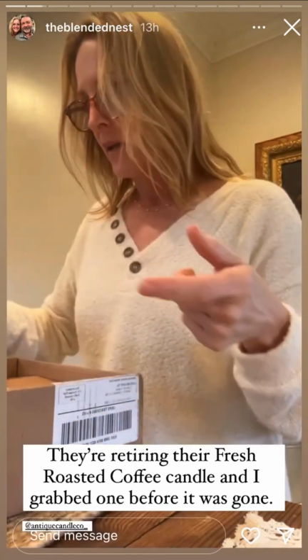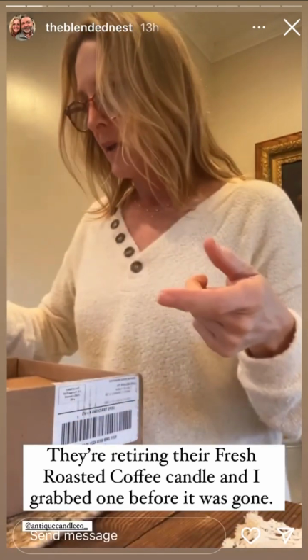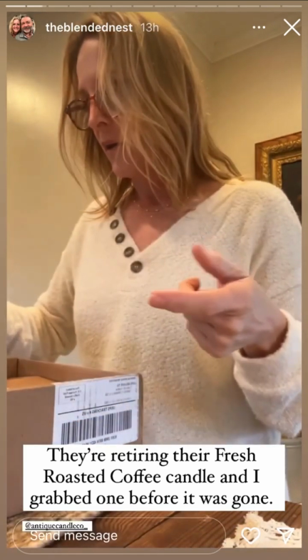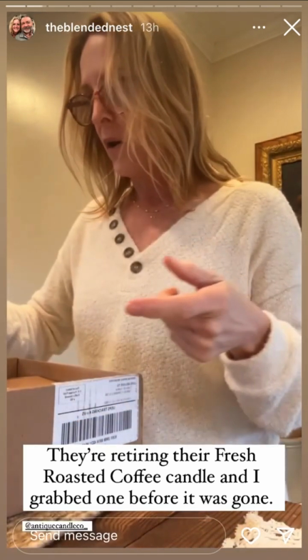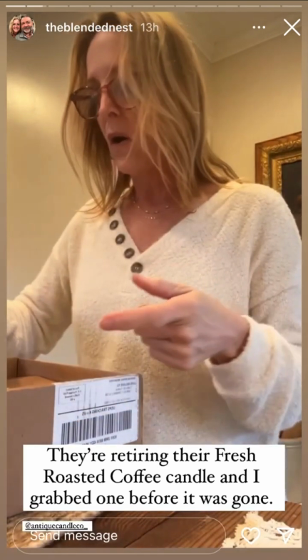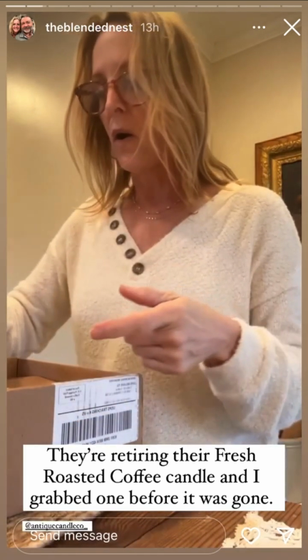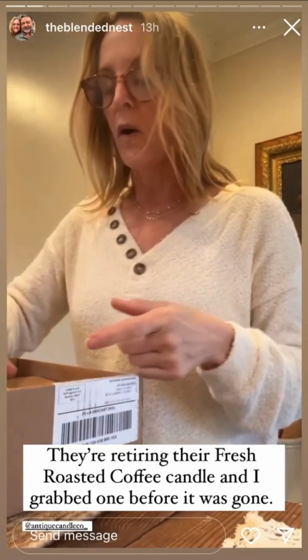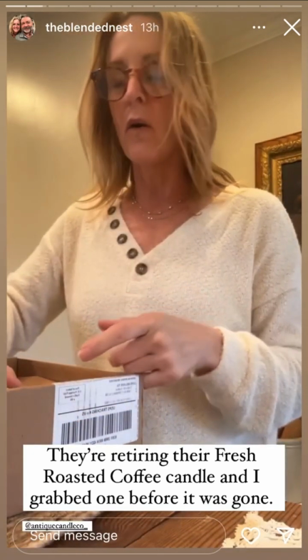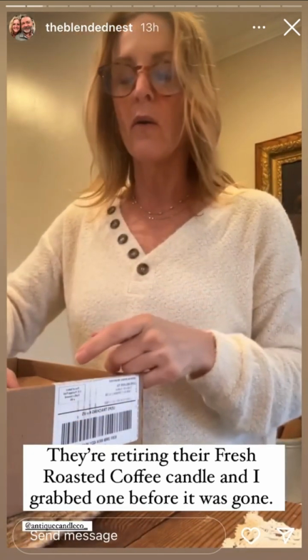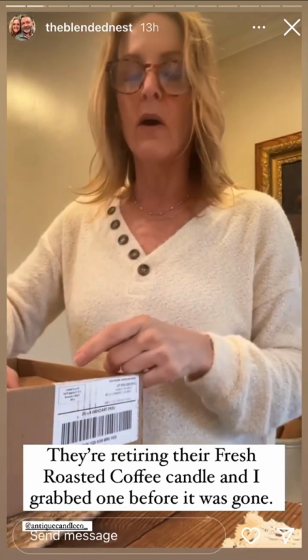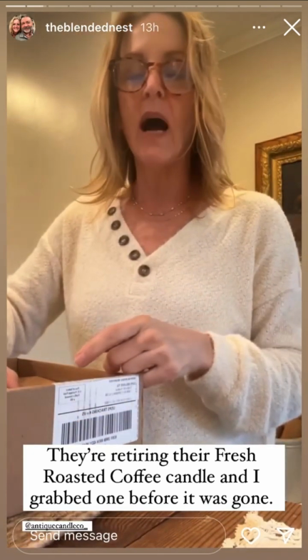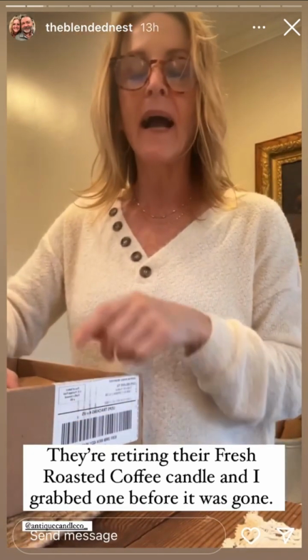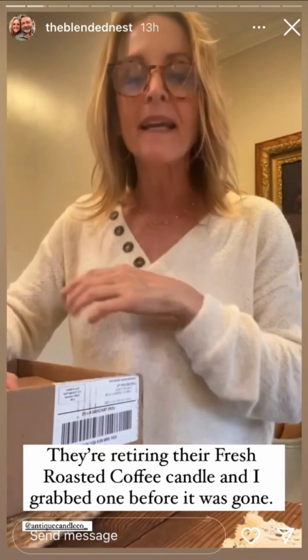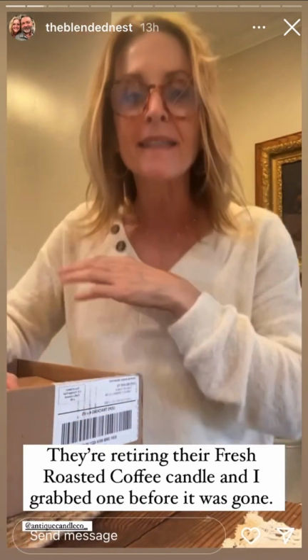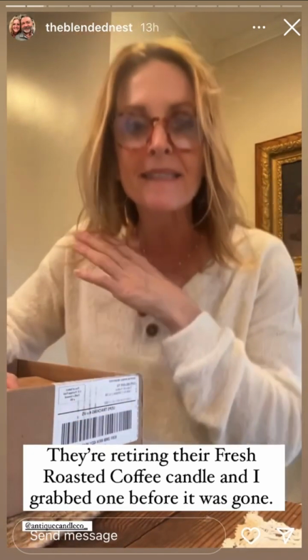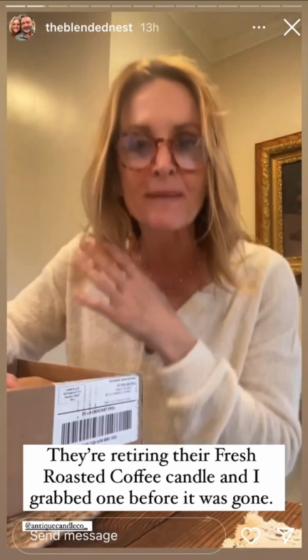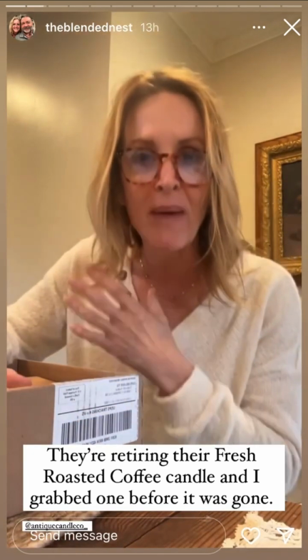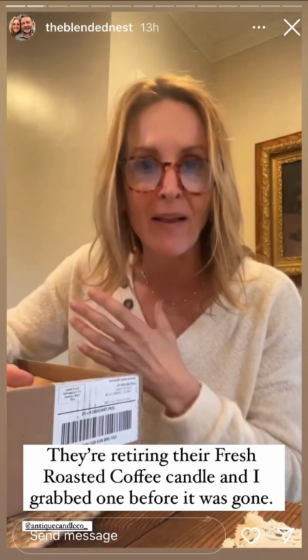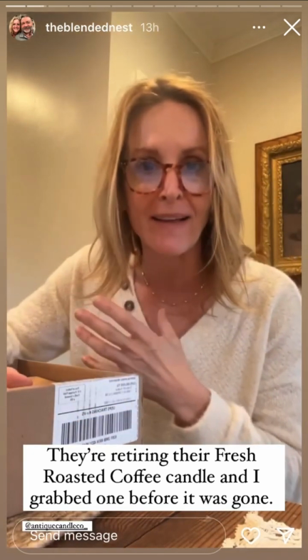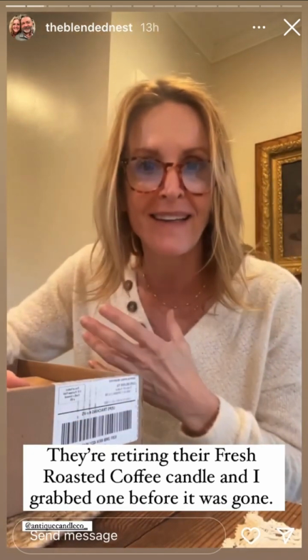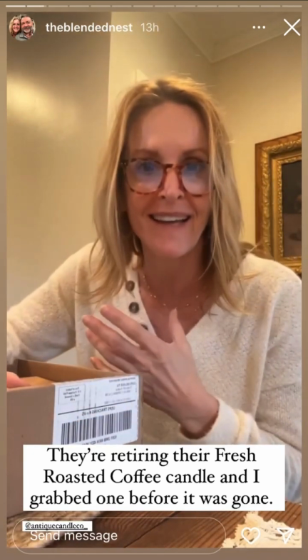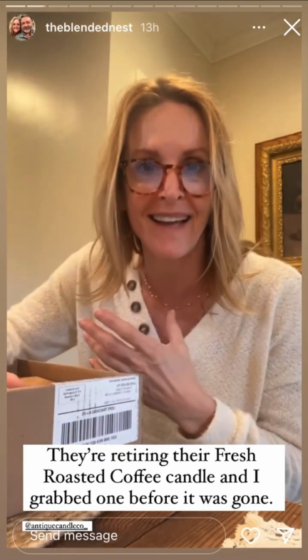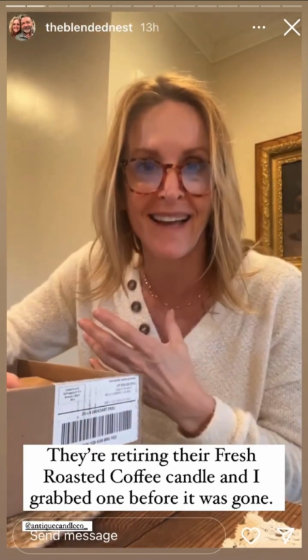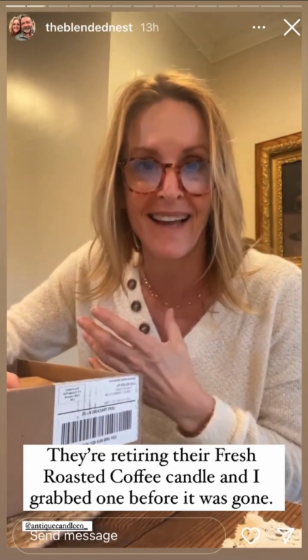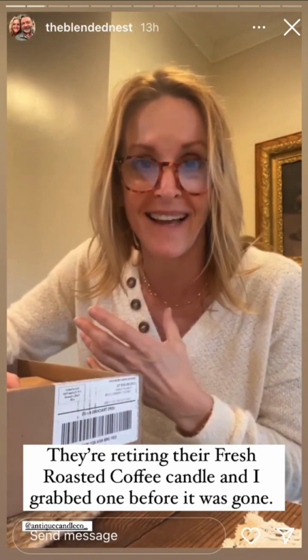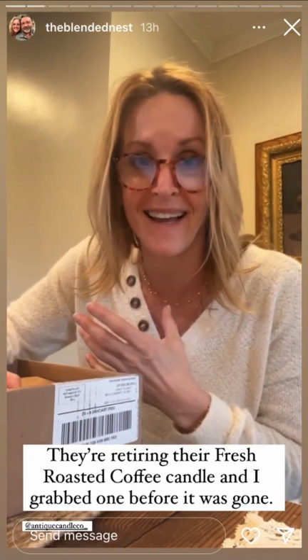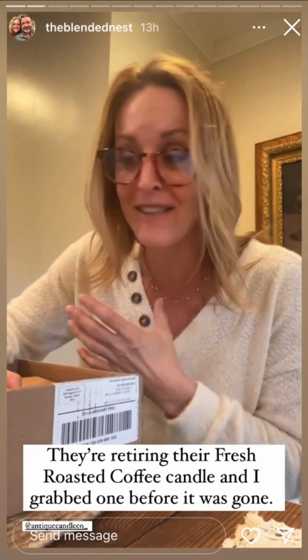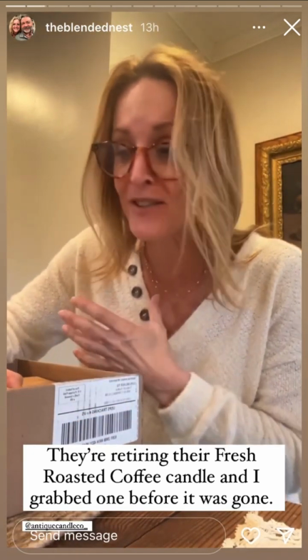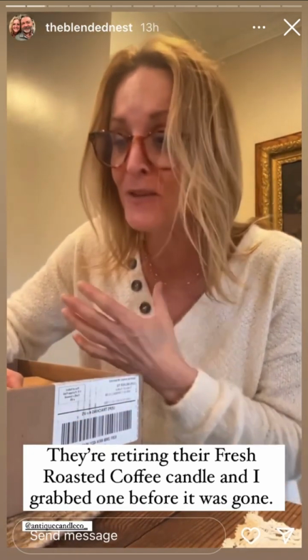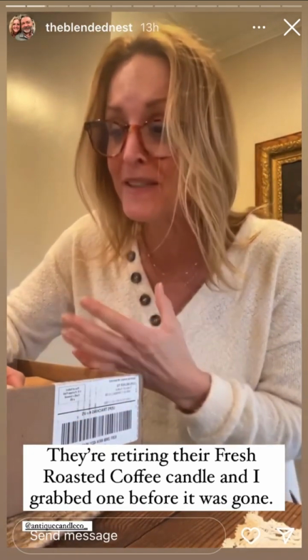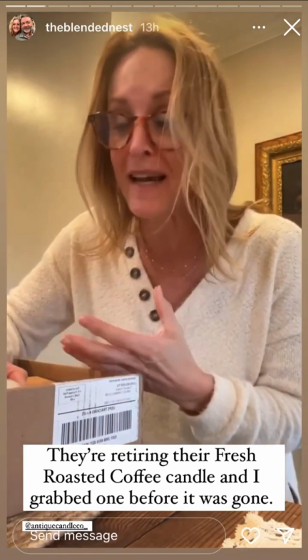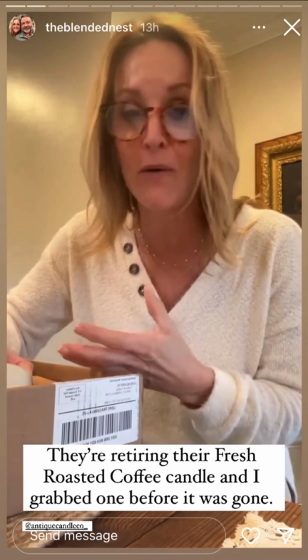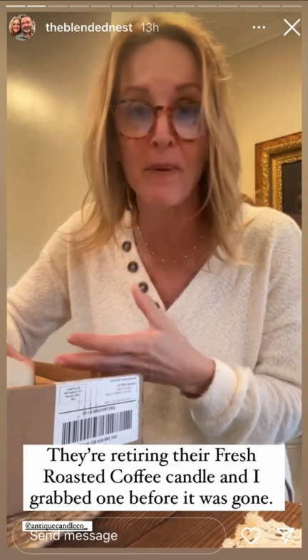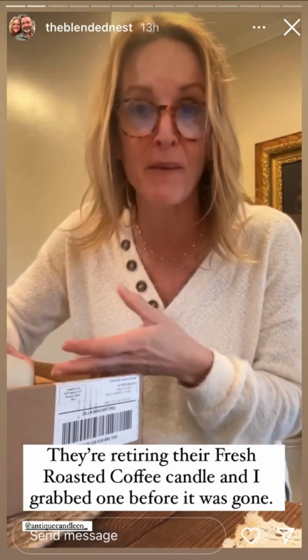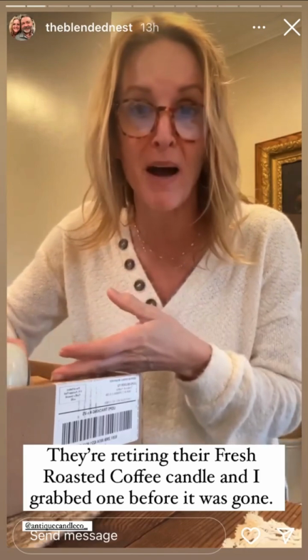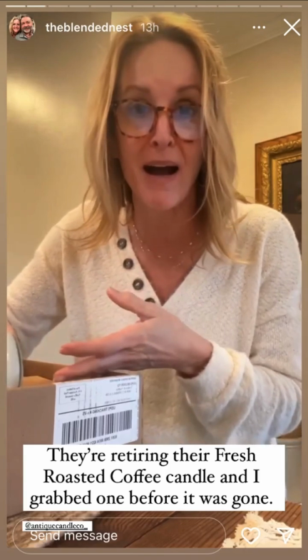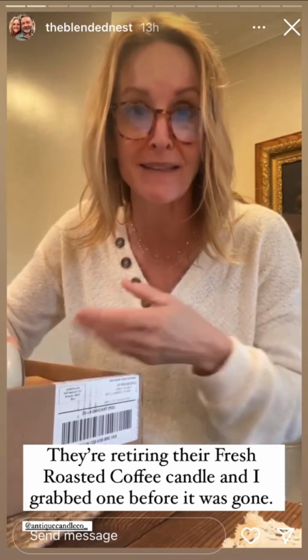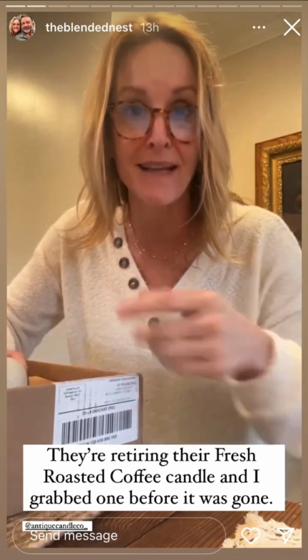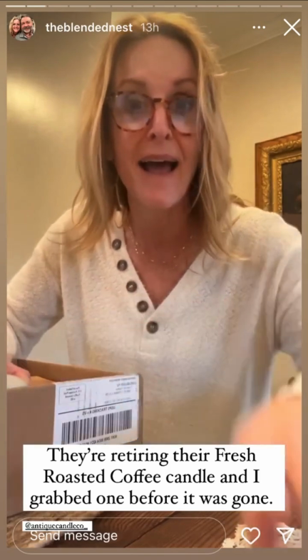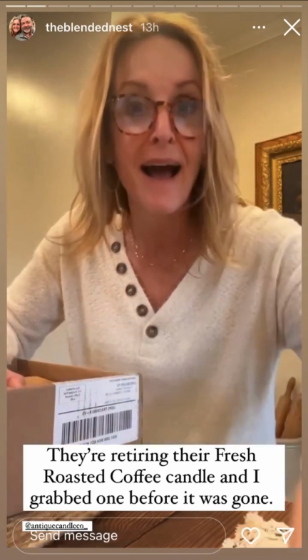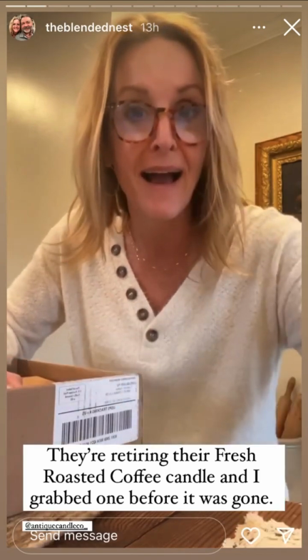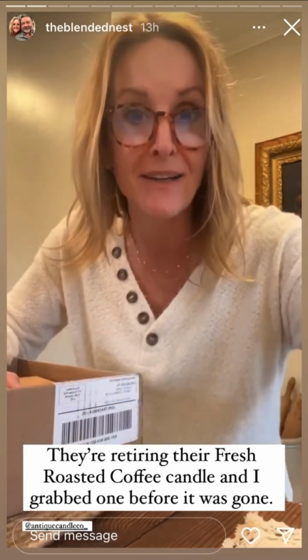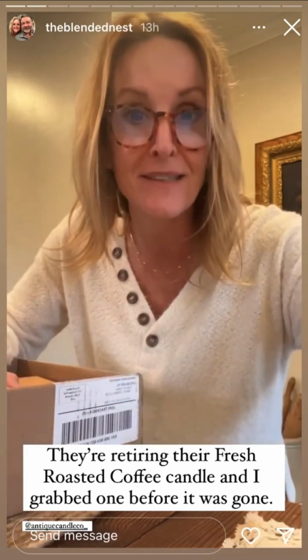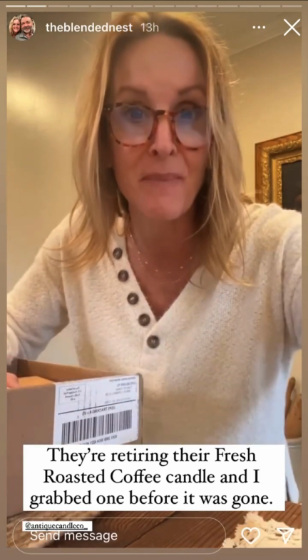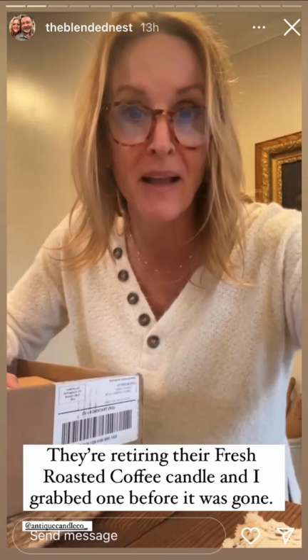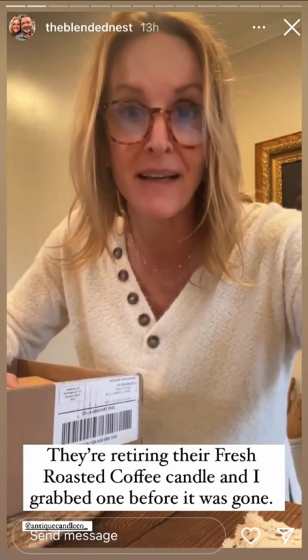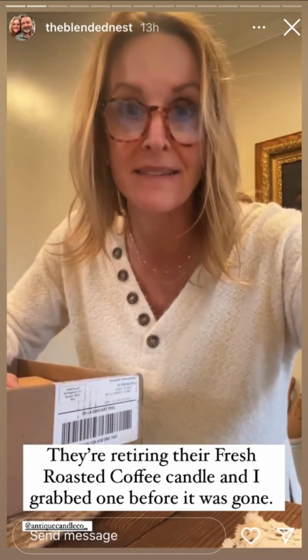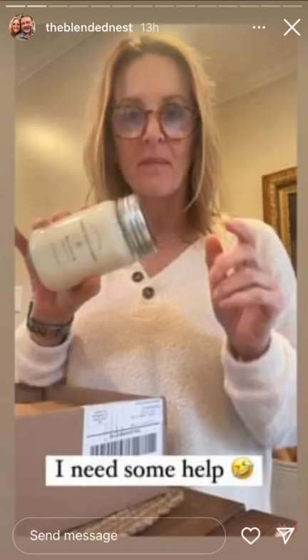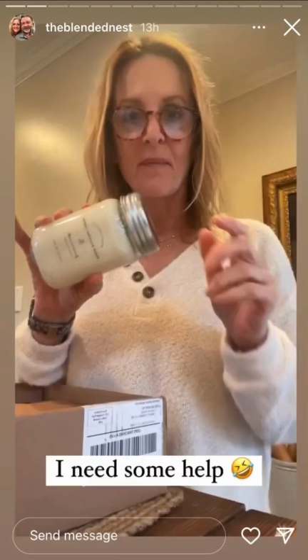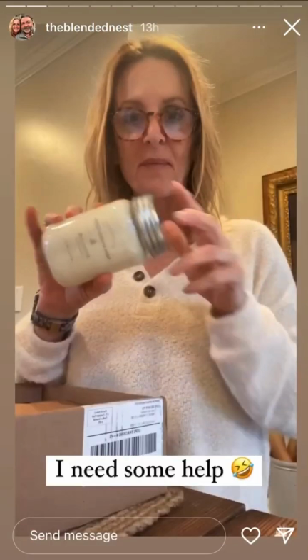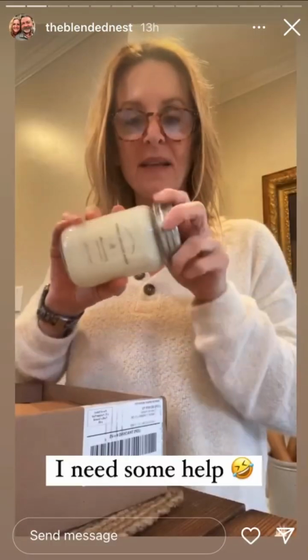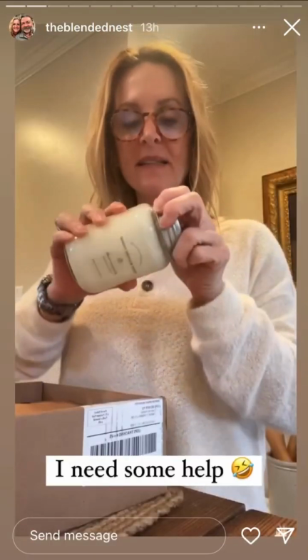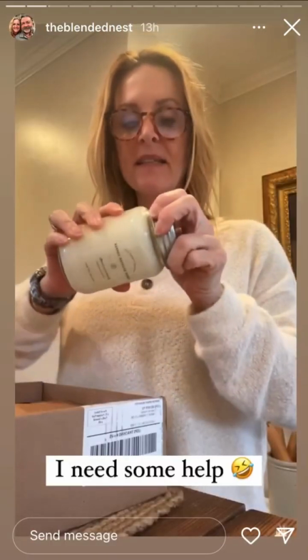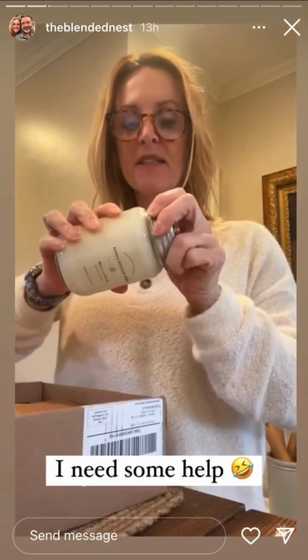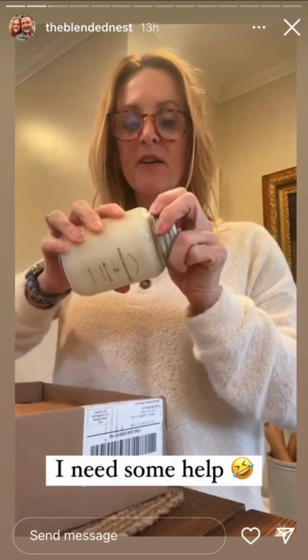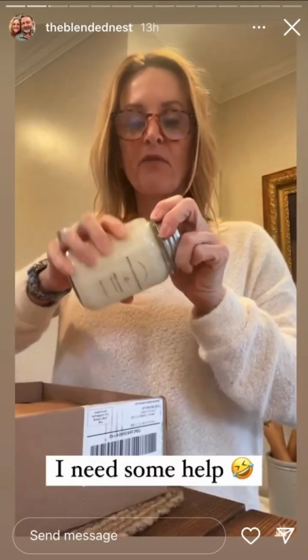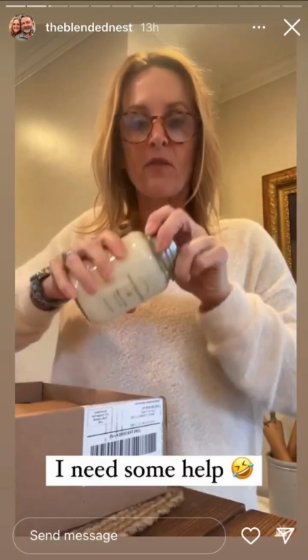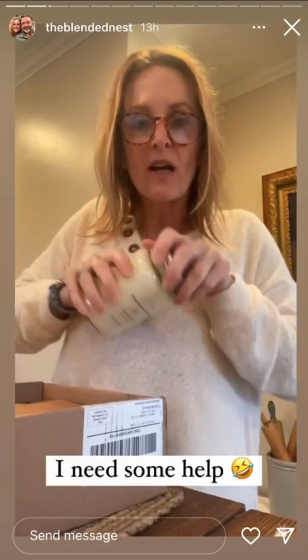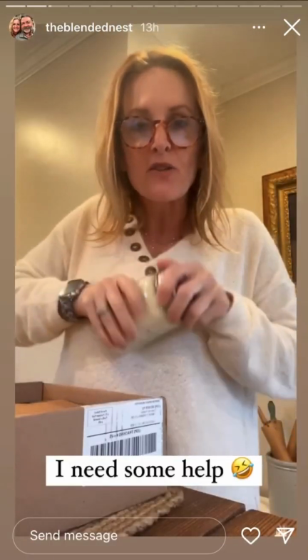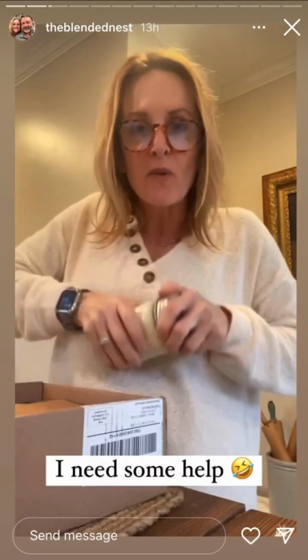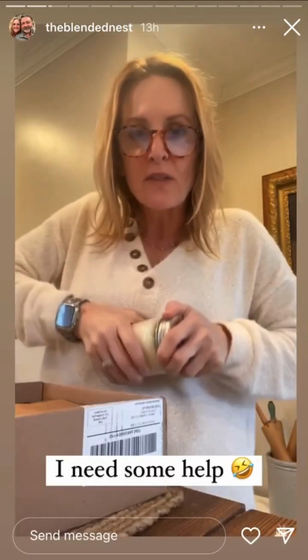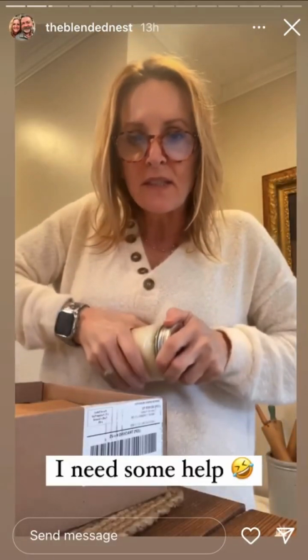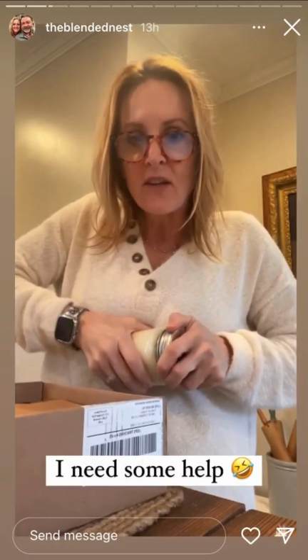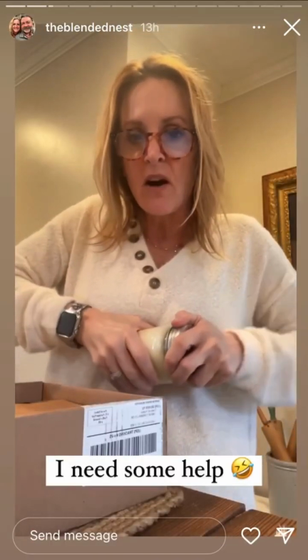As soon as I opened the box I could smell it. This is their fresh roasted coffee.